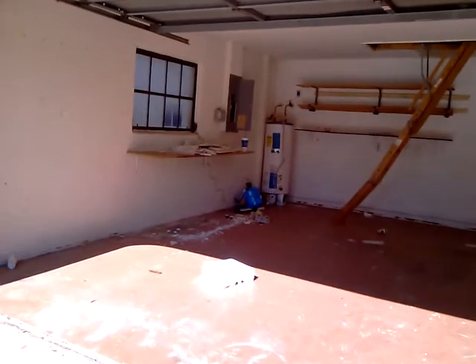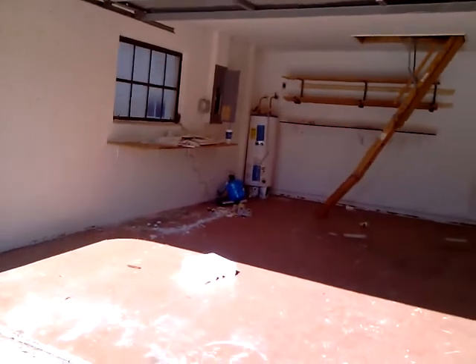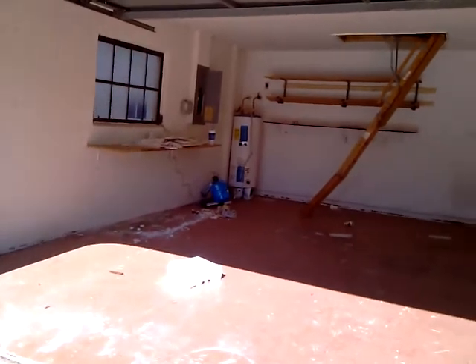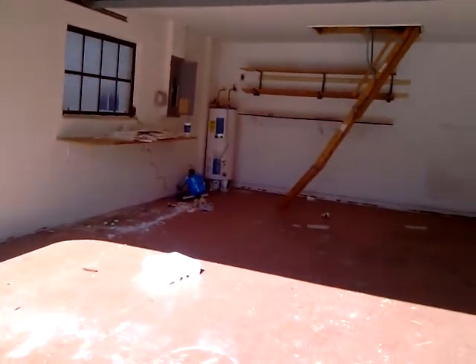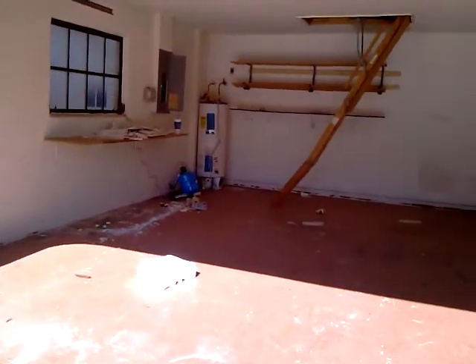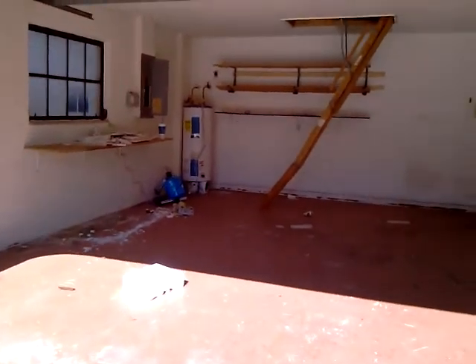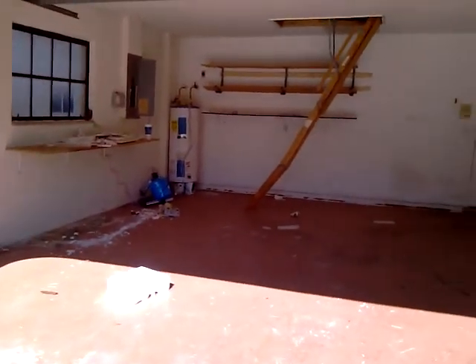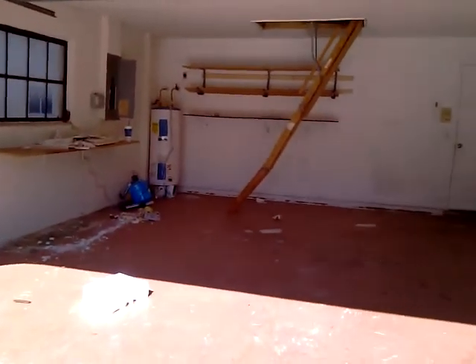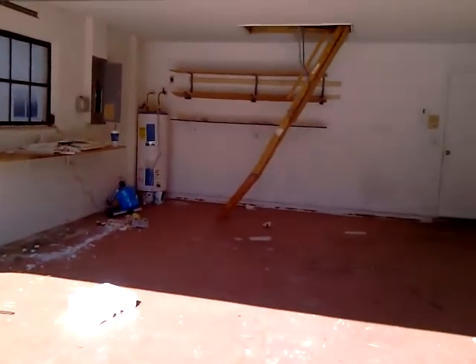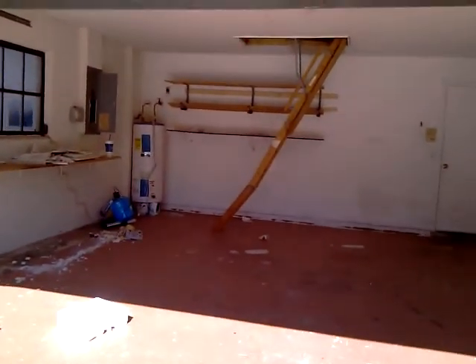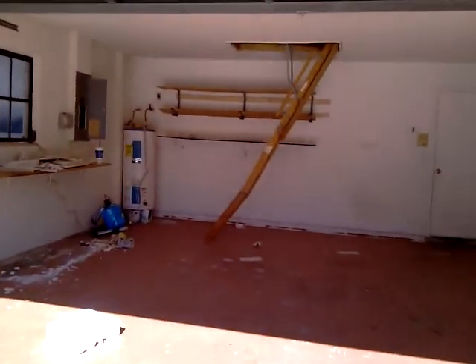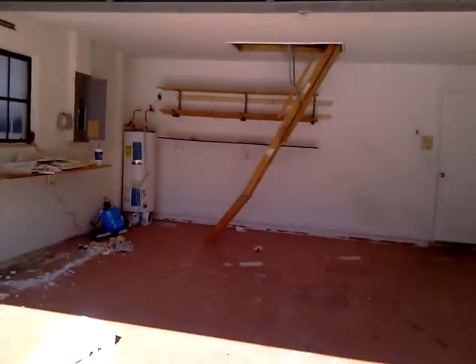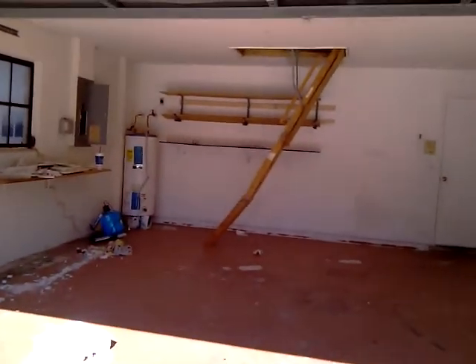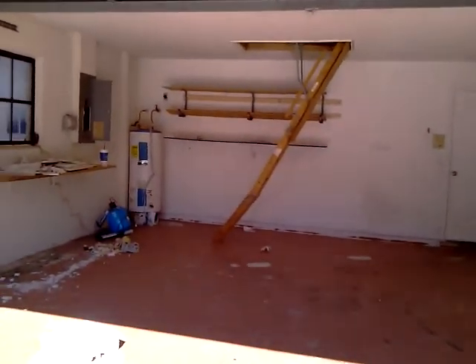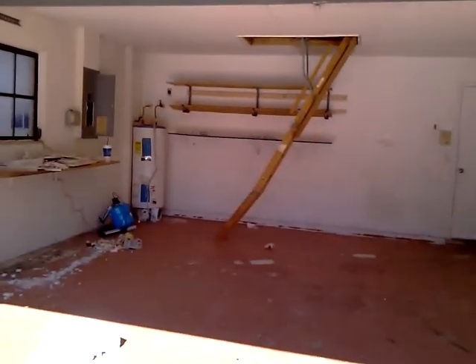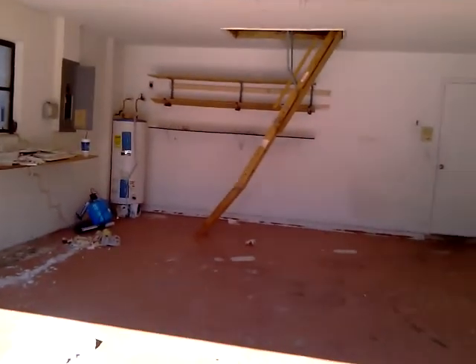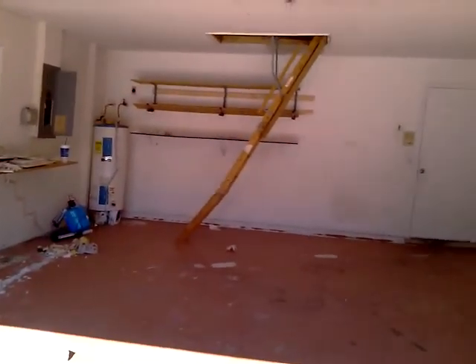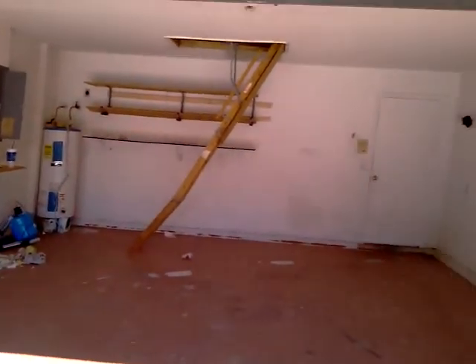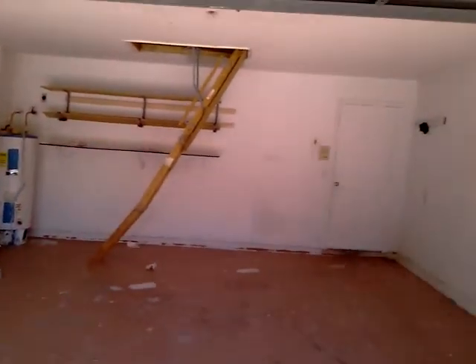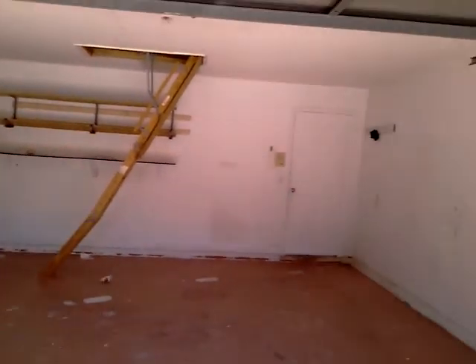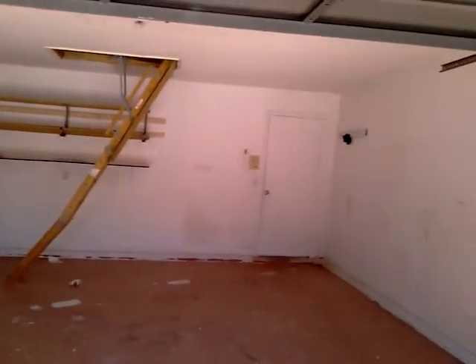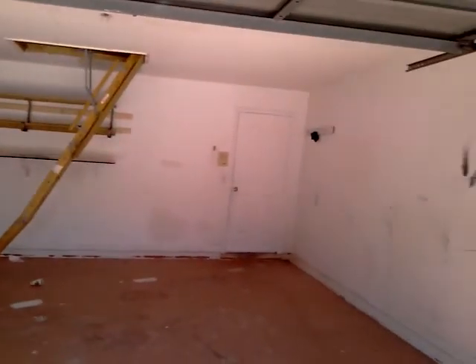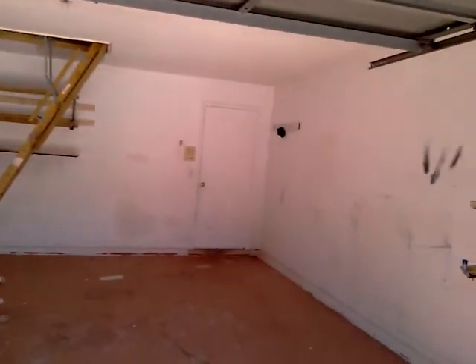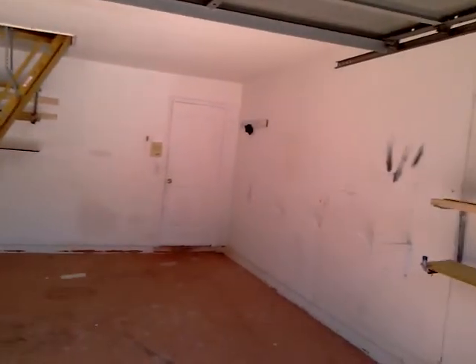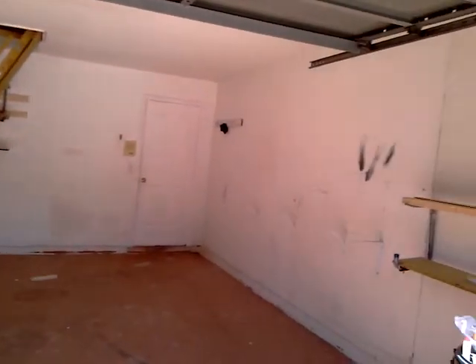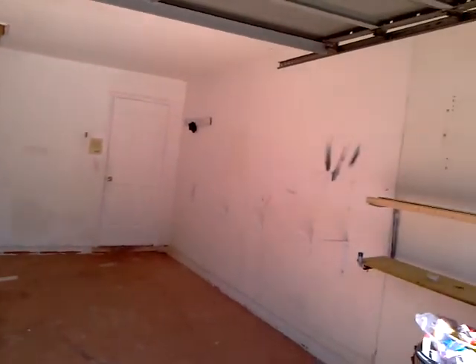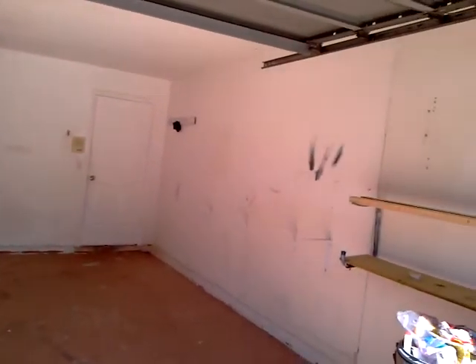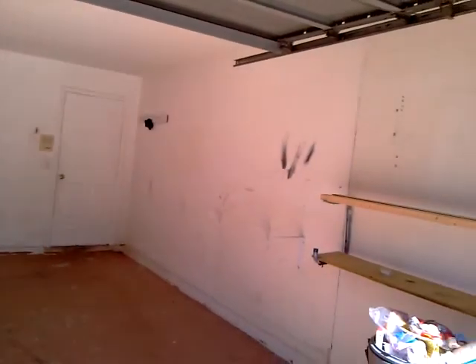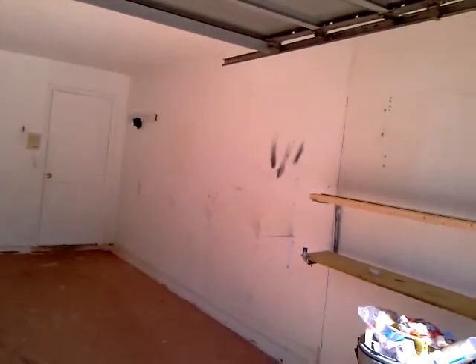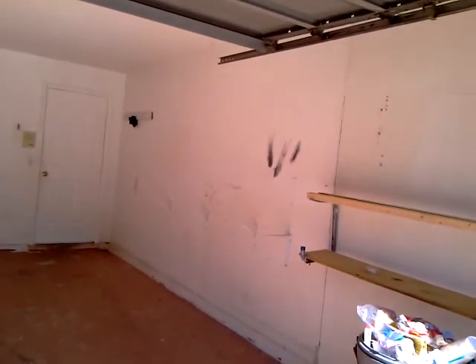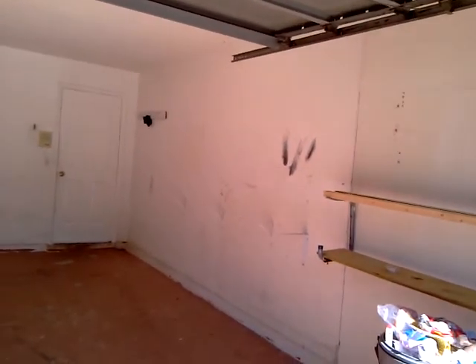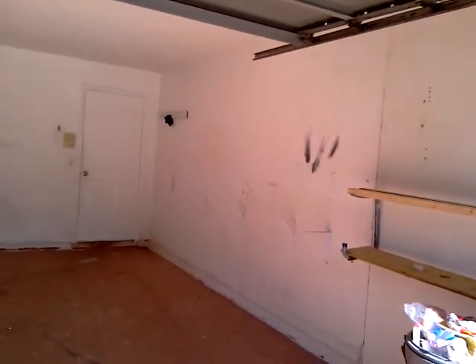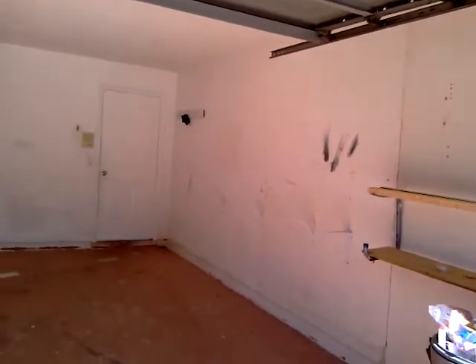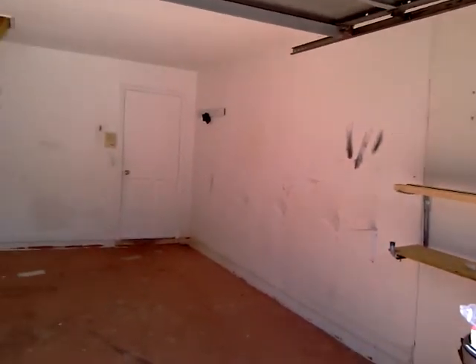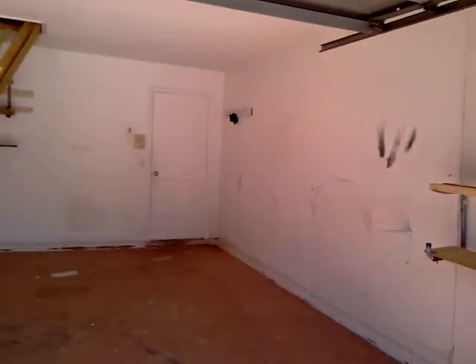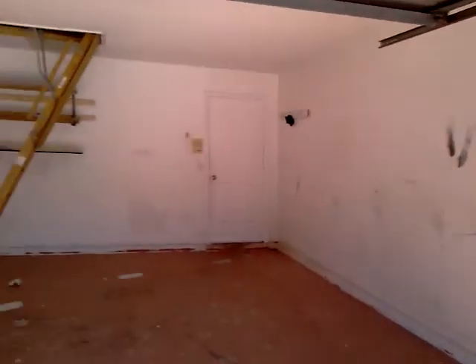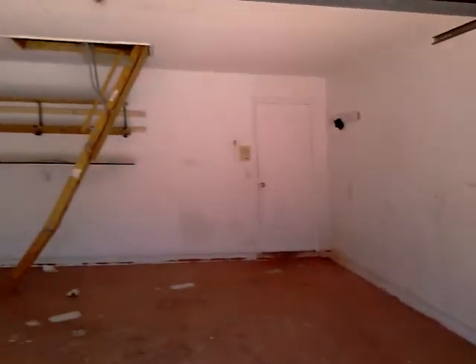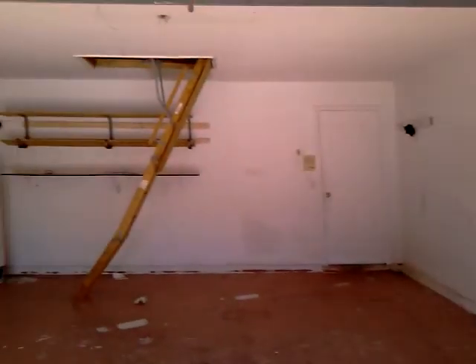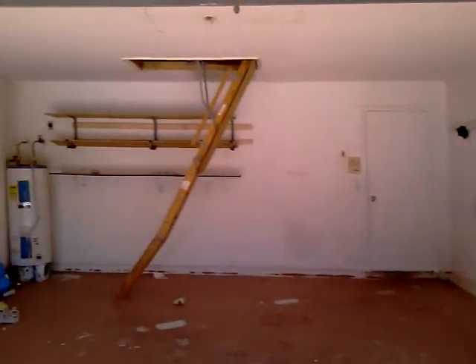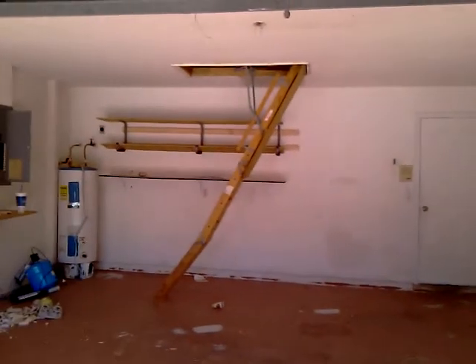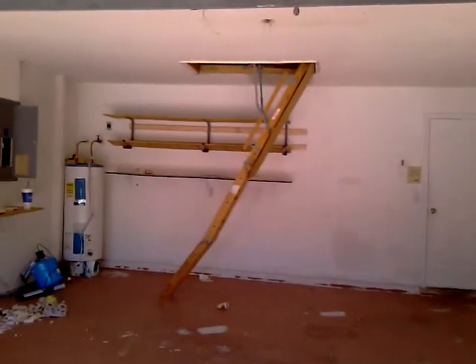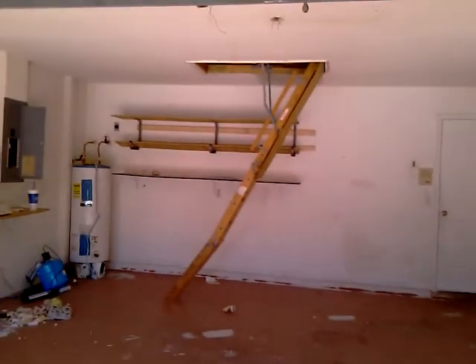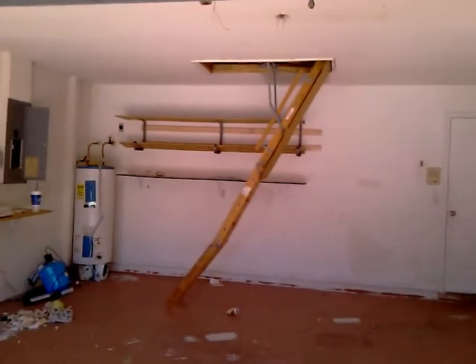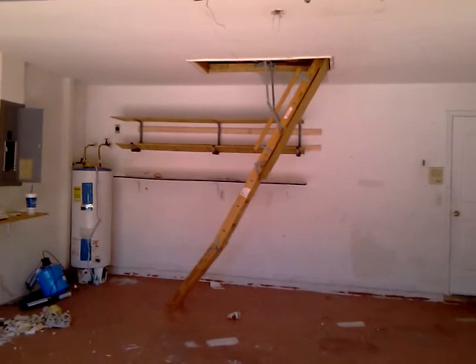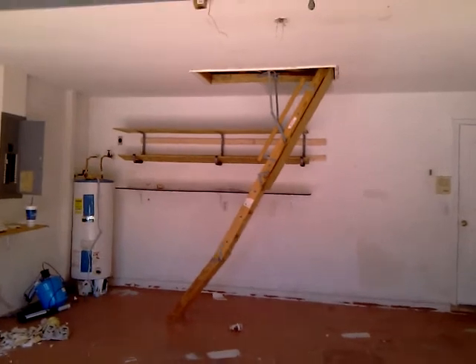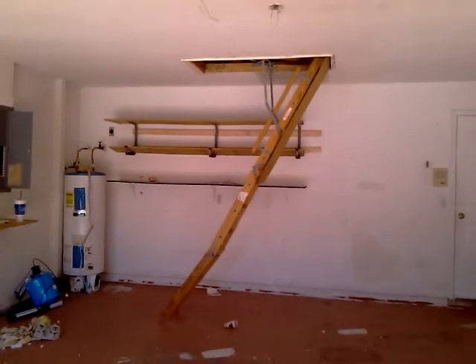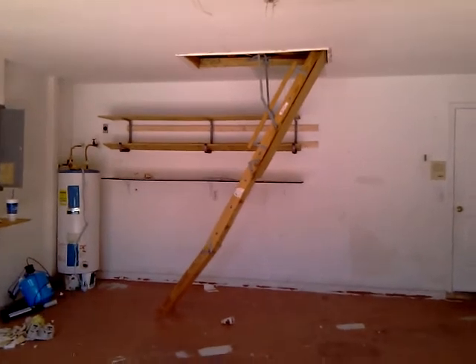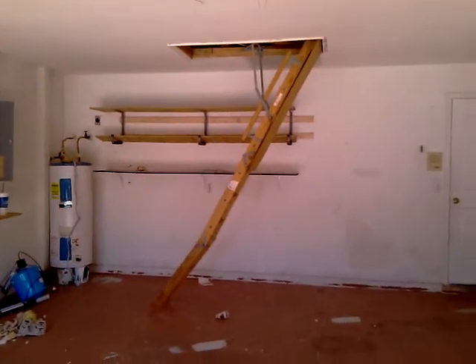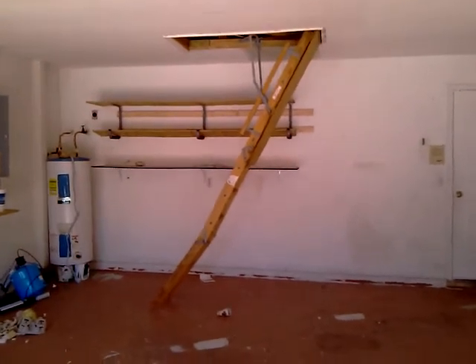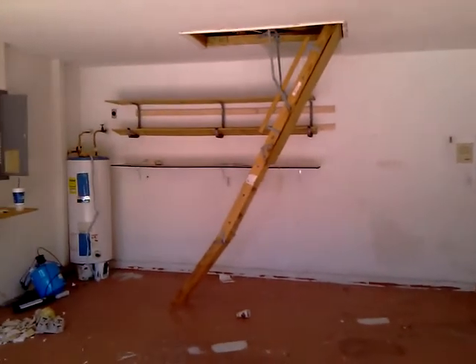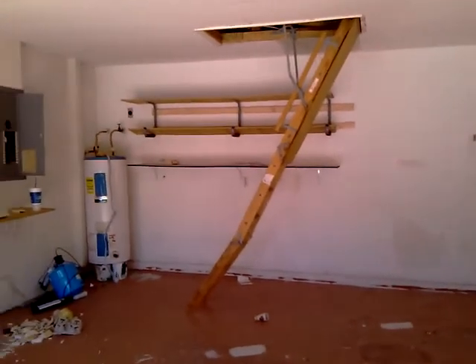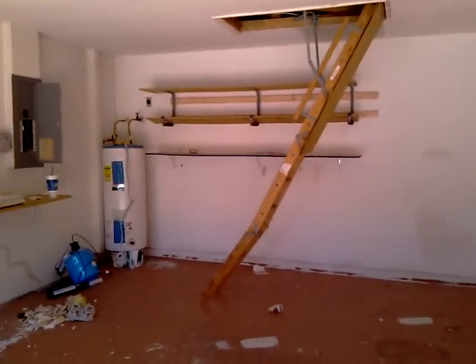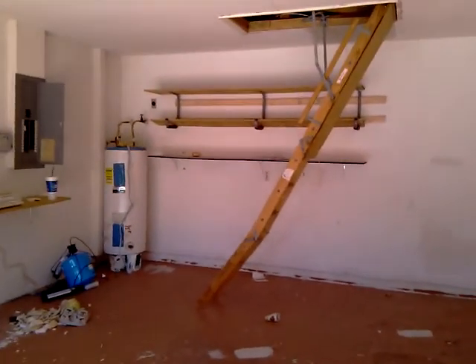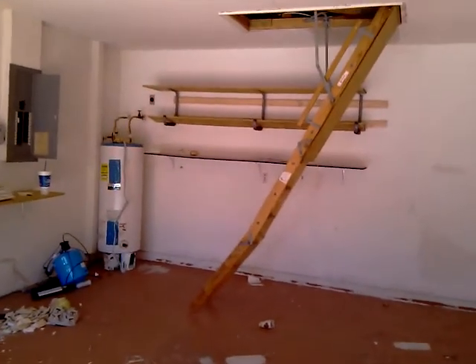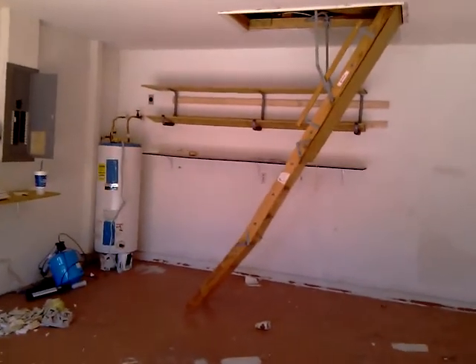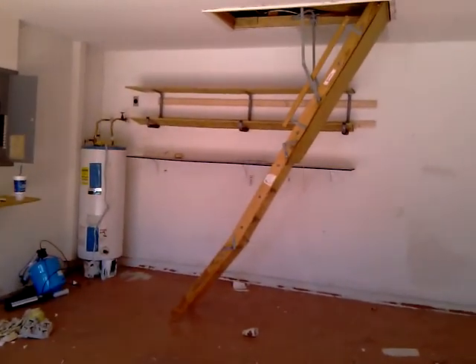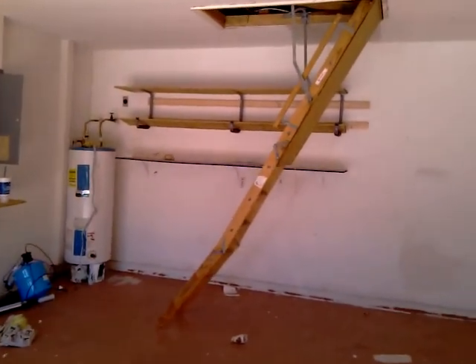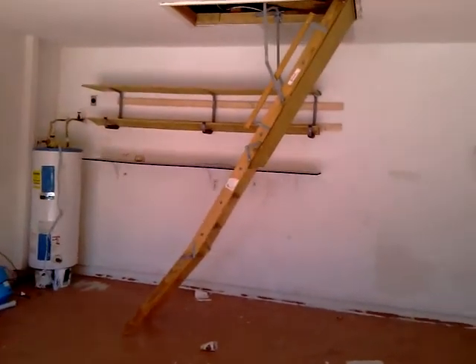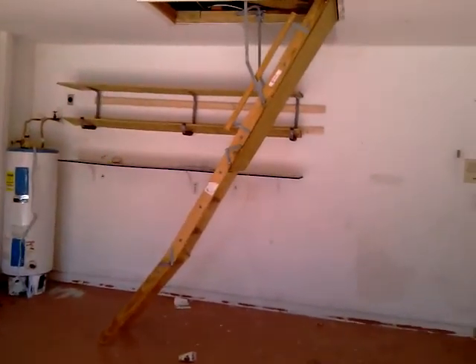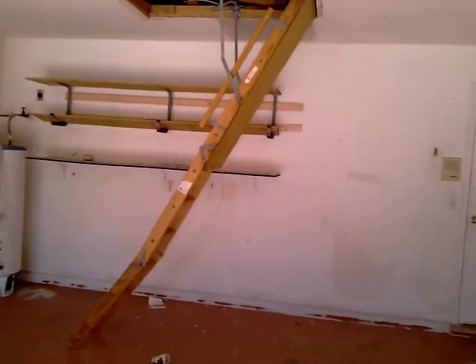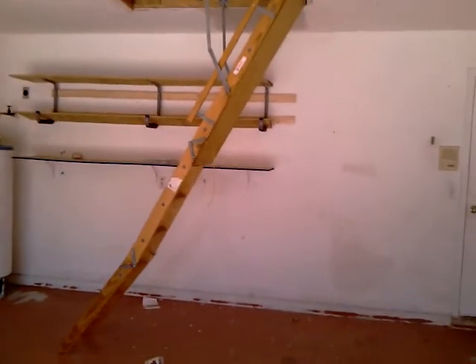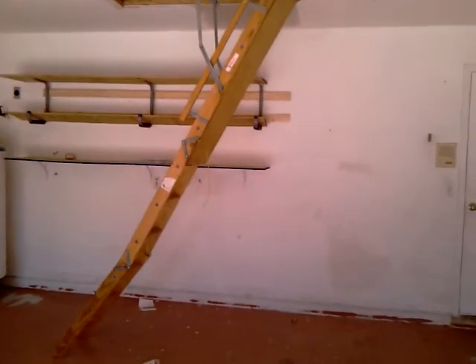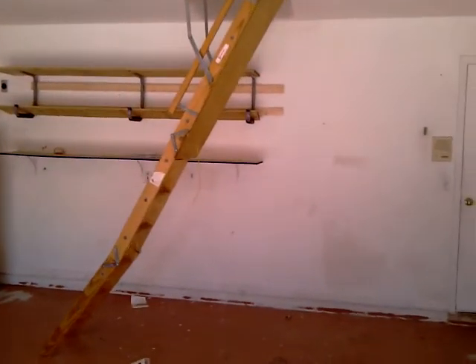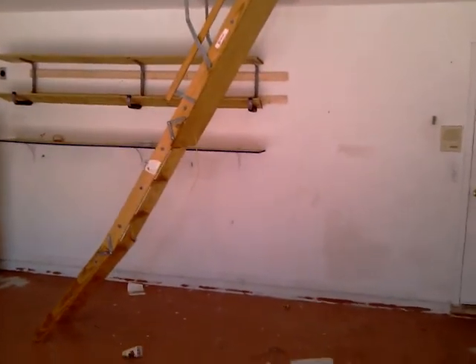As I come in the garage, this will all be cleaned up and painted with the garage door opener added.